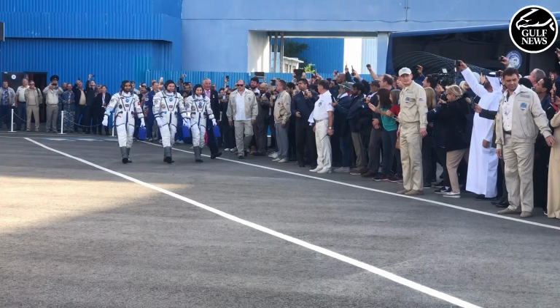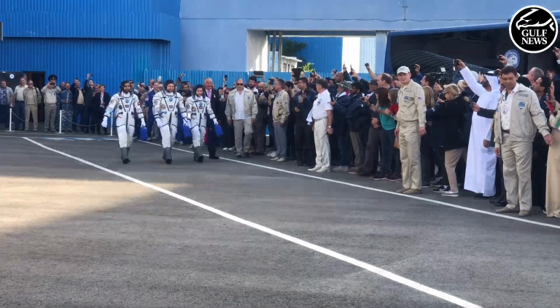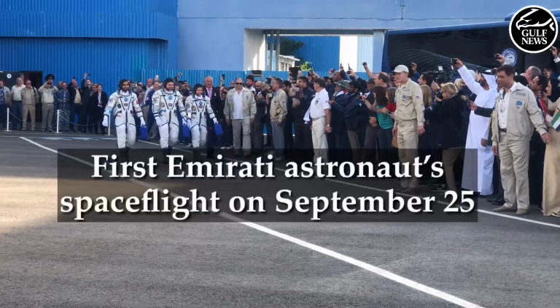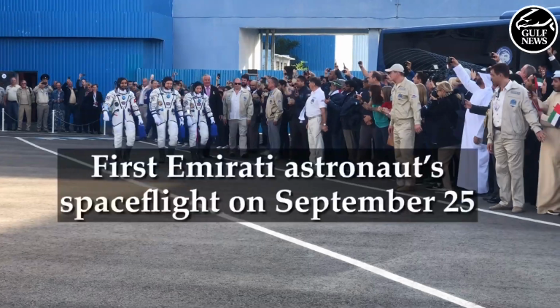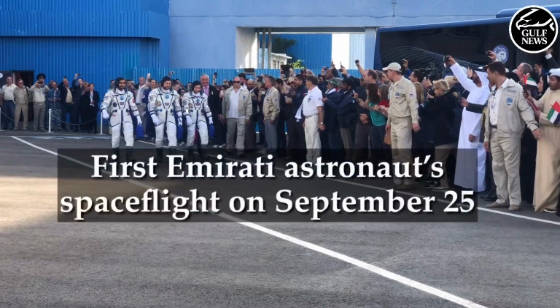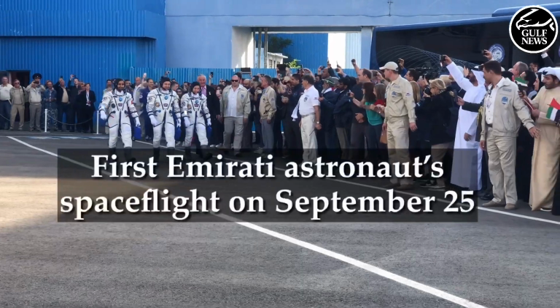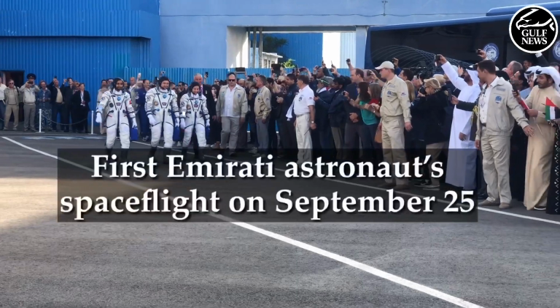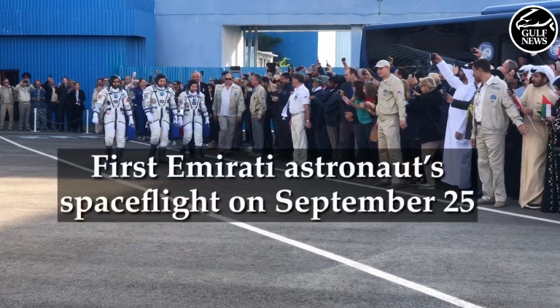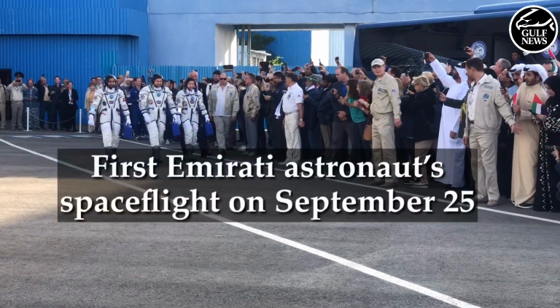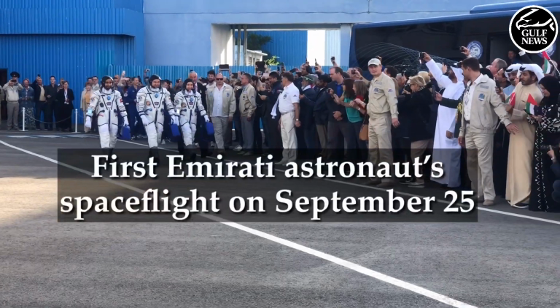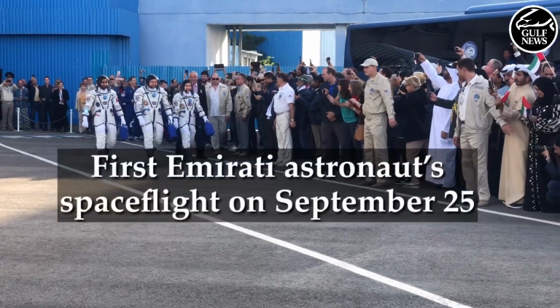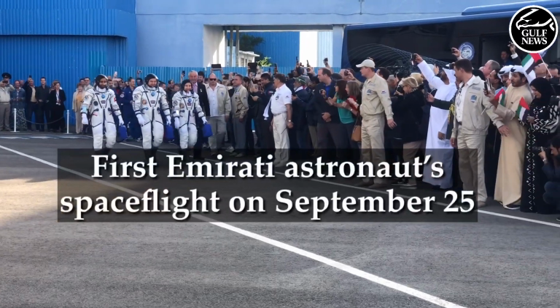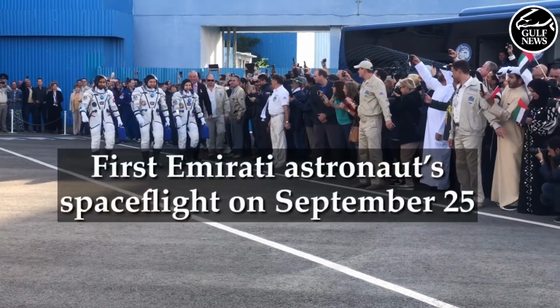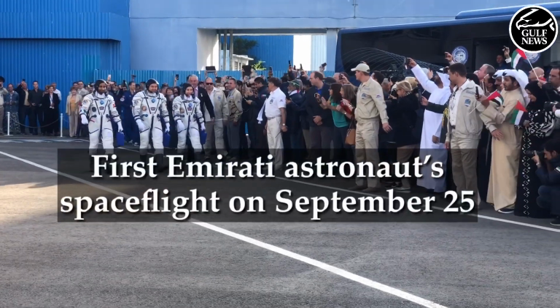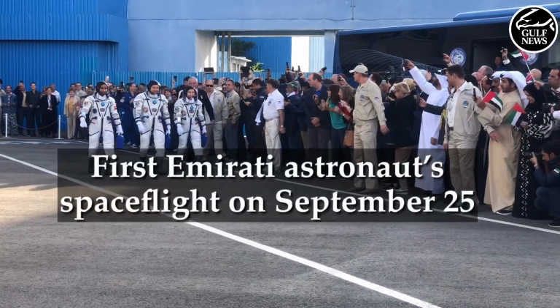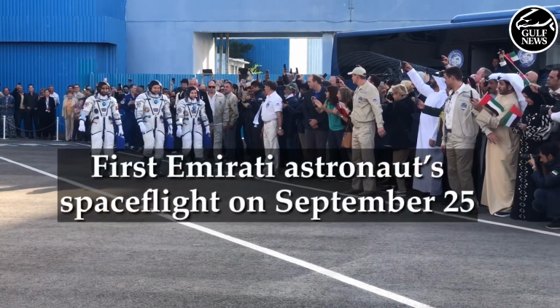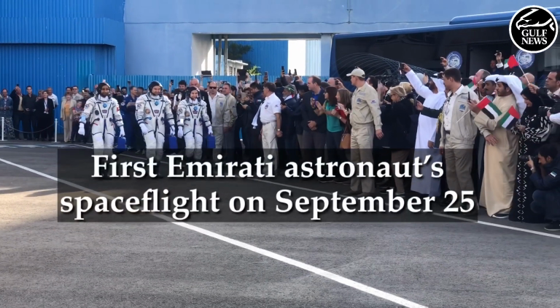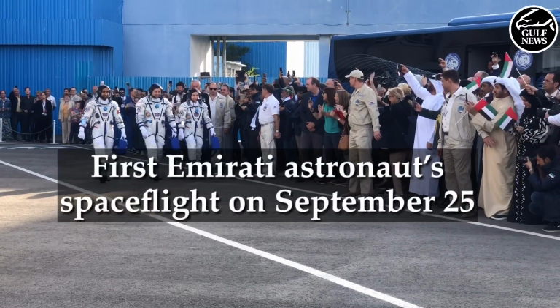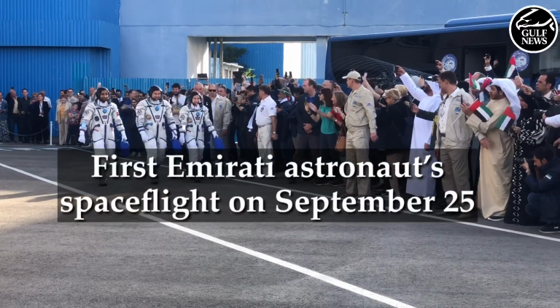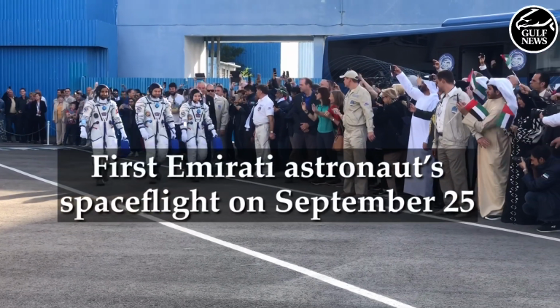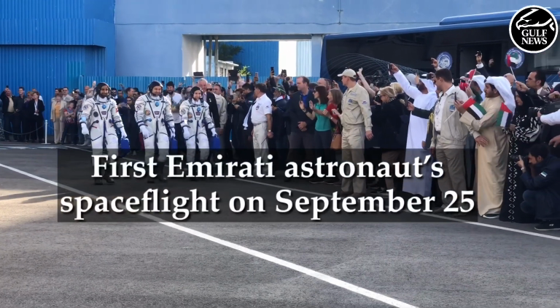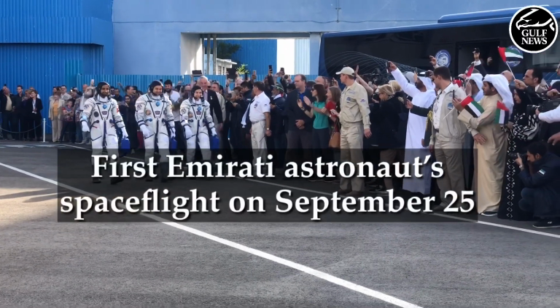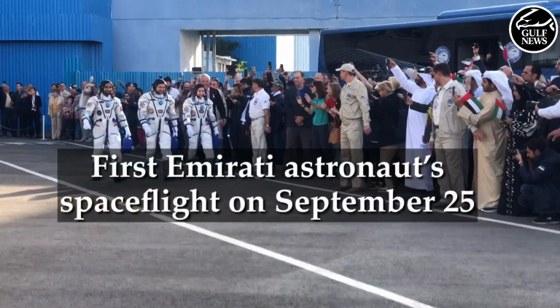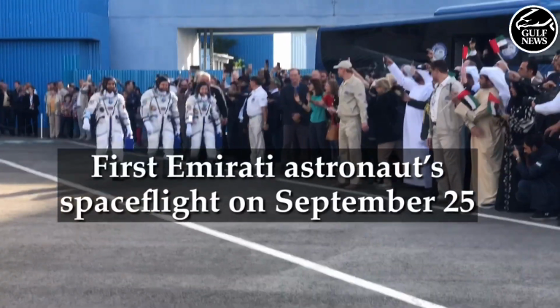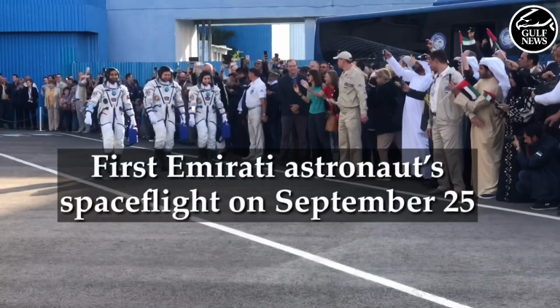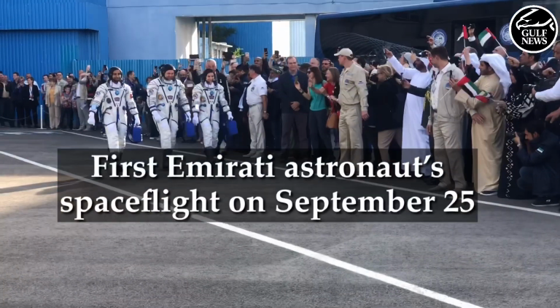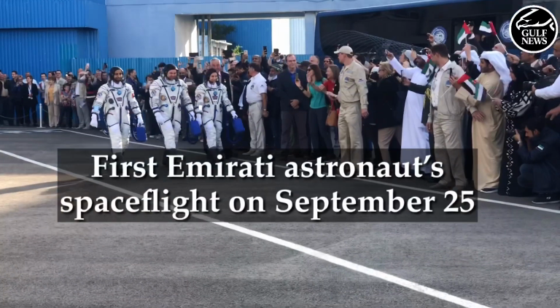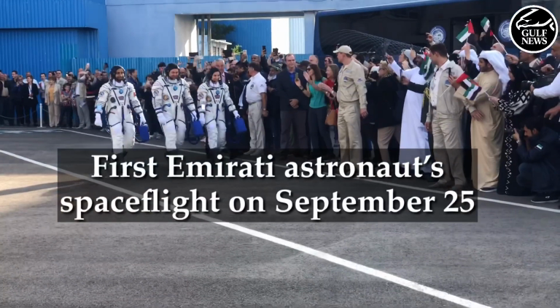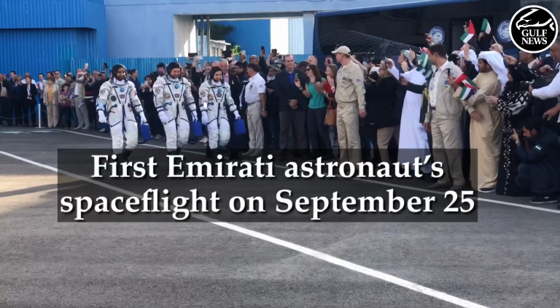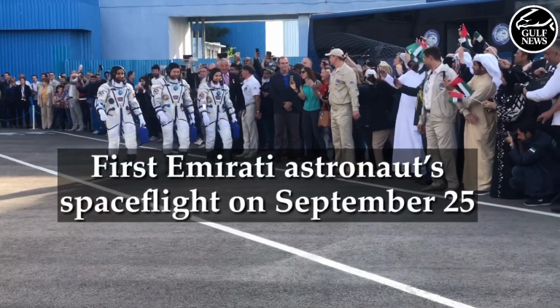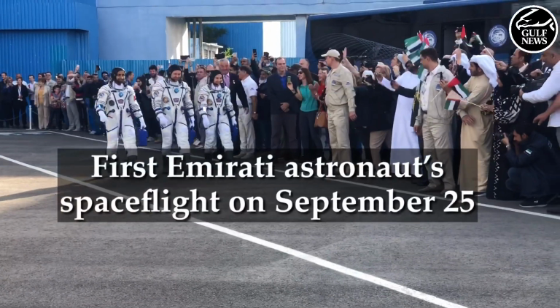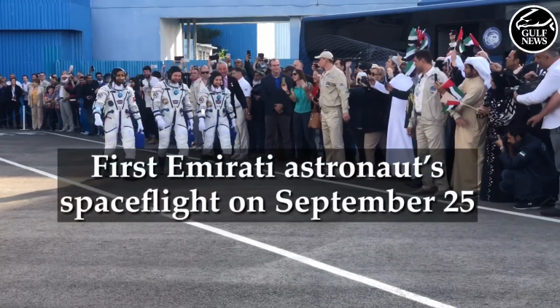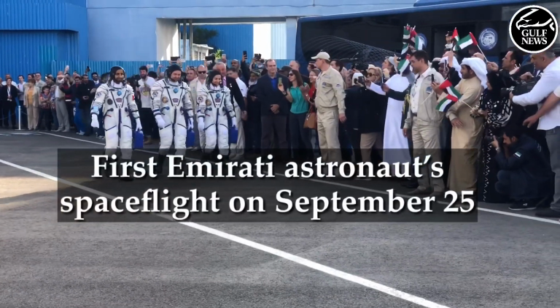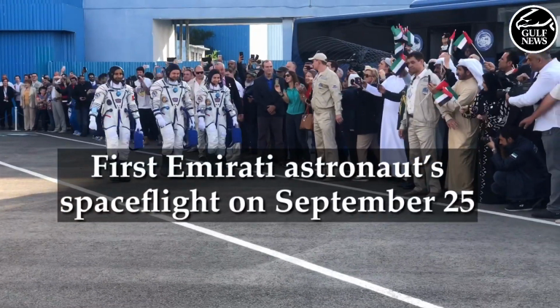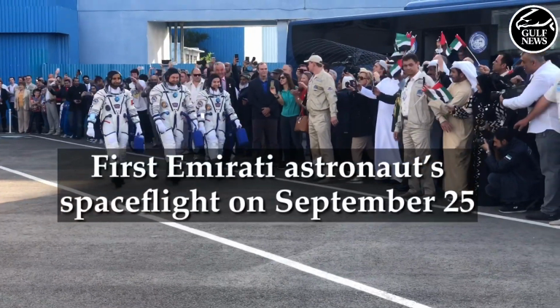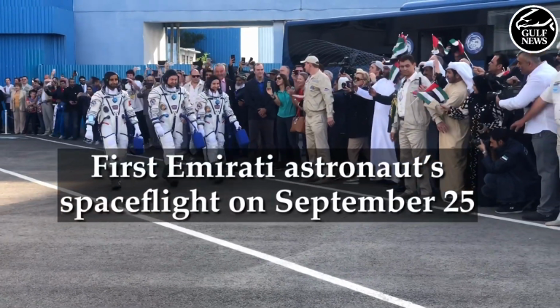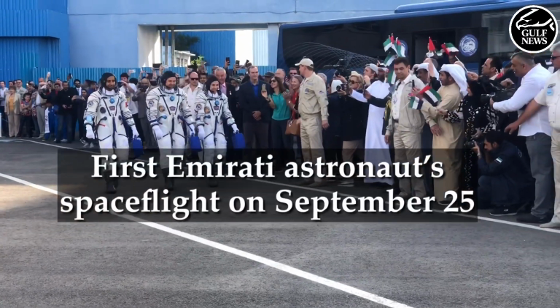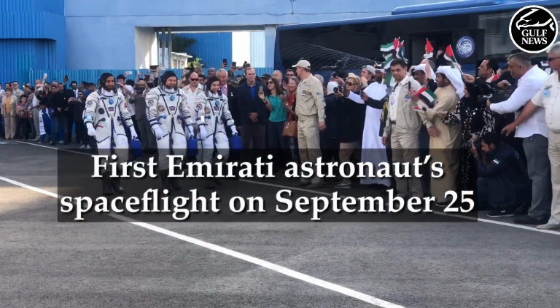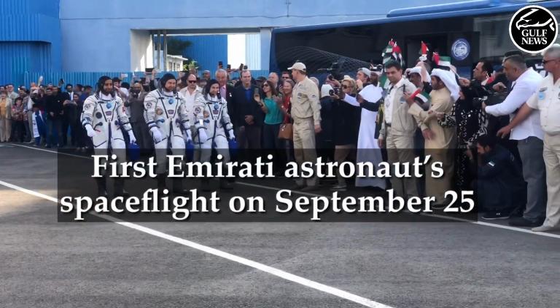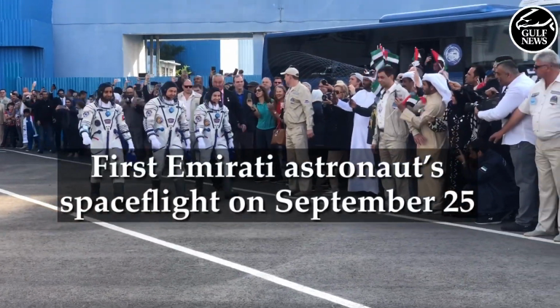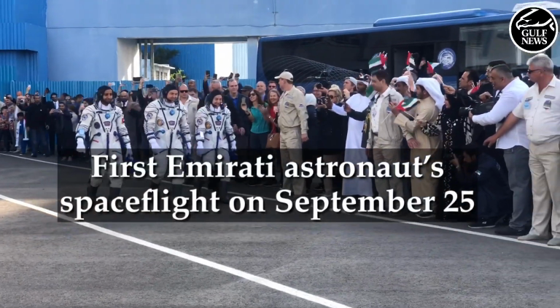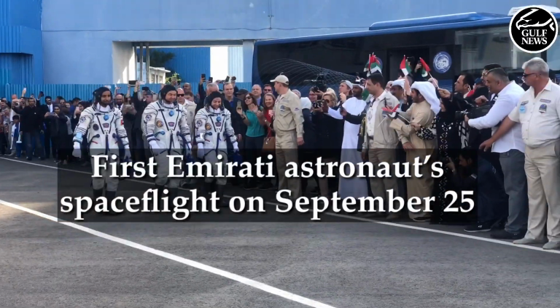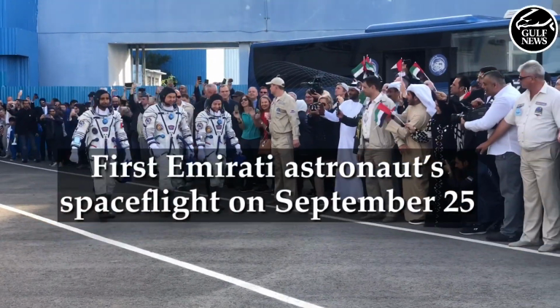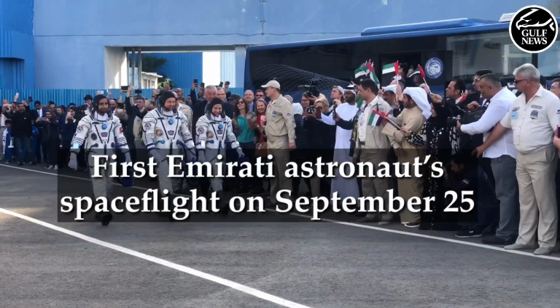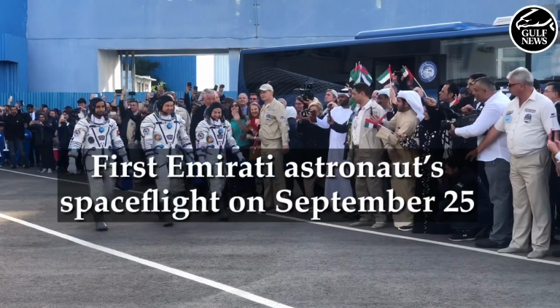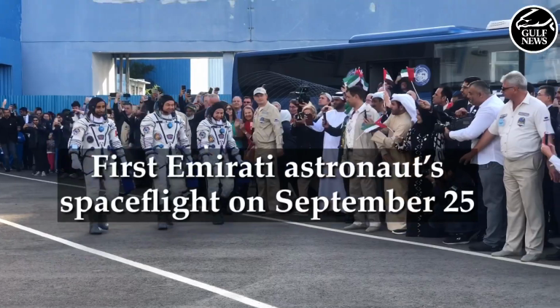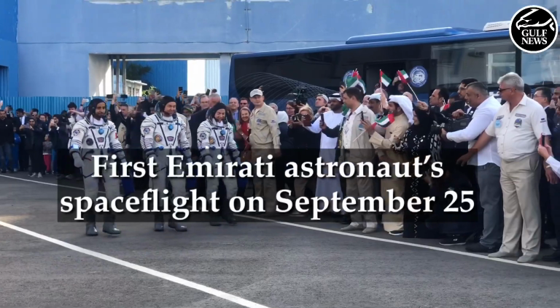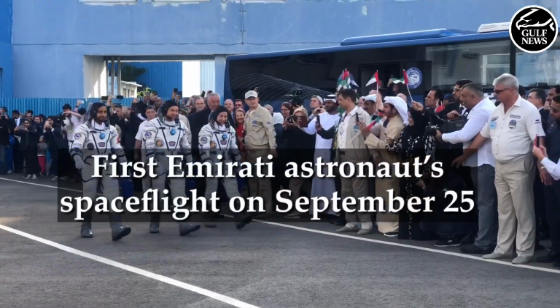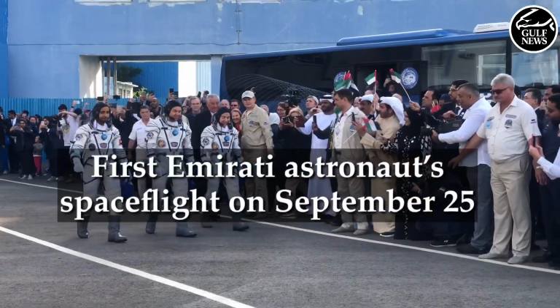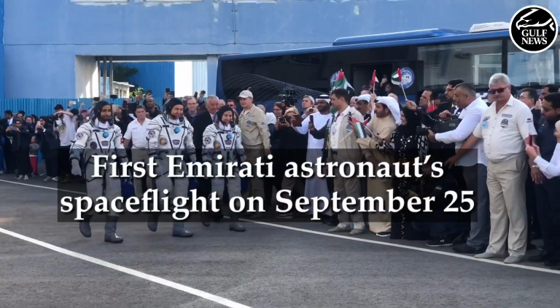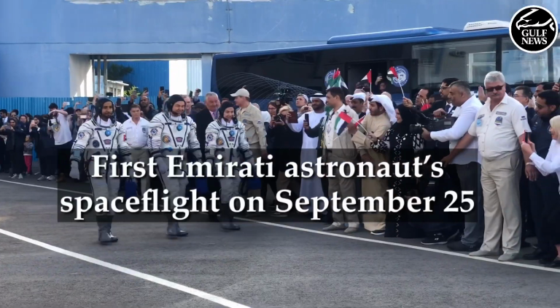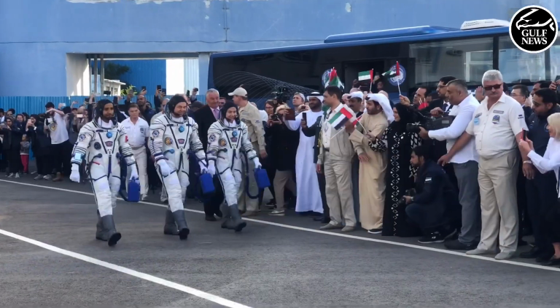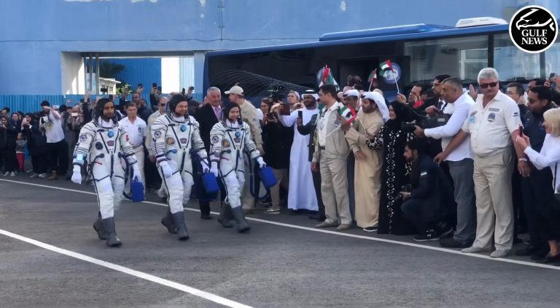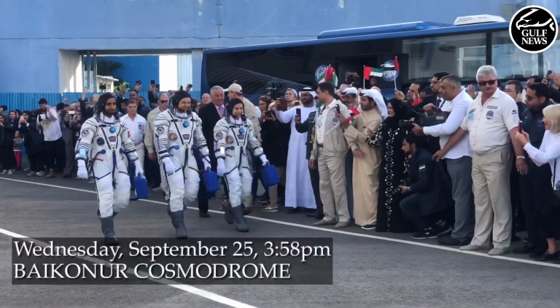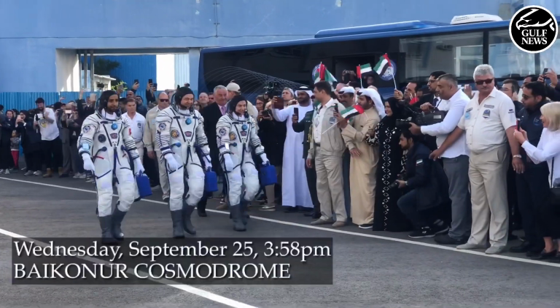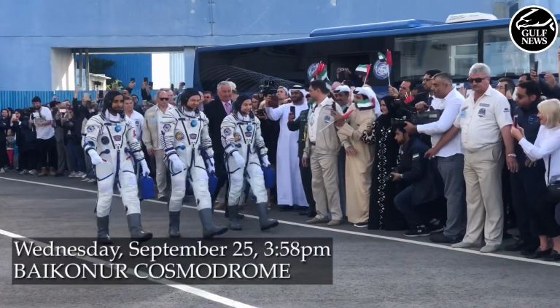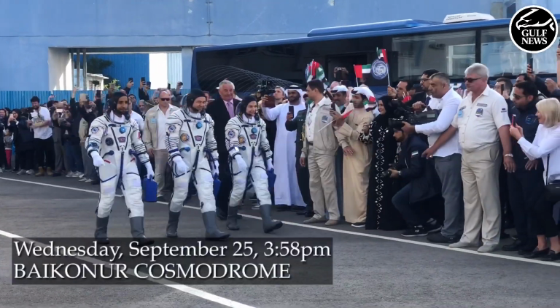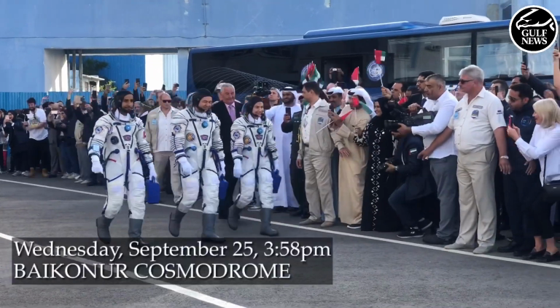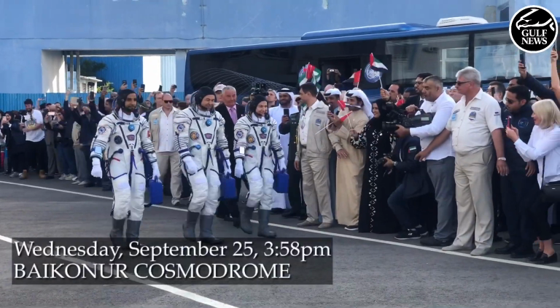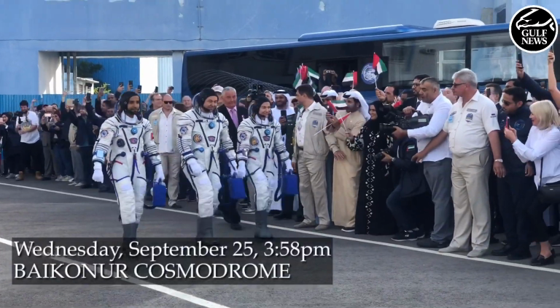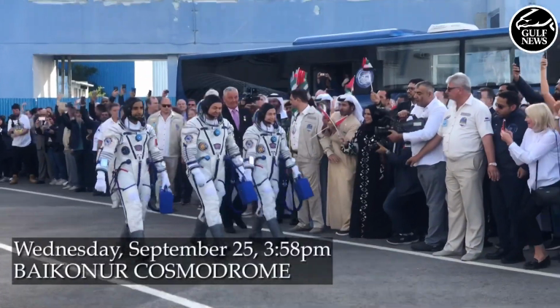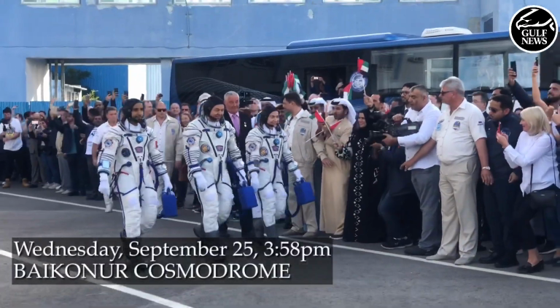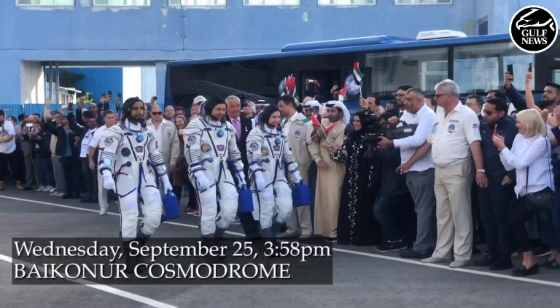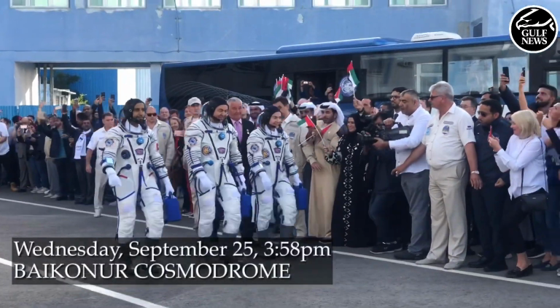One, two, three. Woo! Woo! Woo! Woo! Go, Hase.